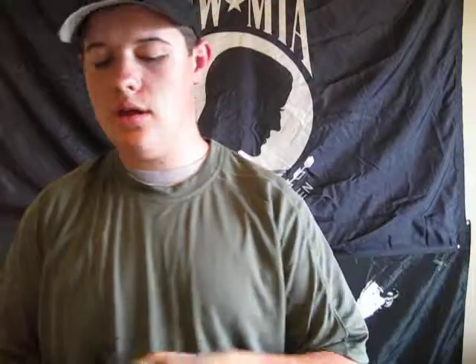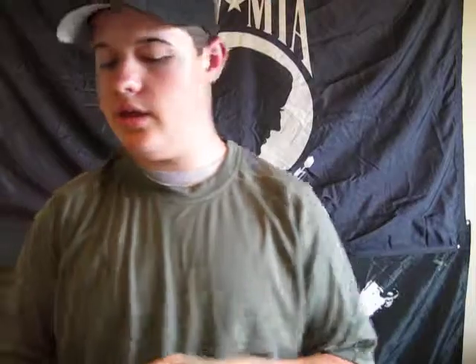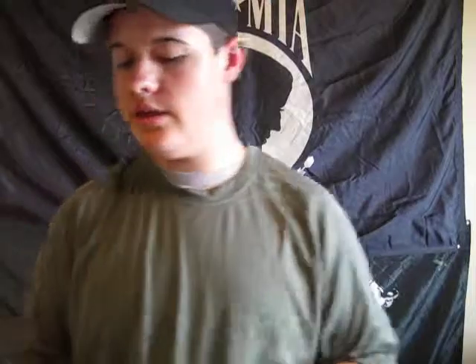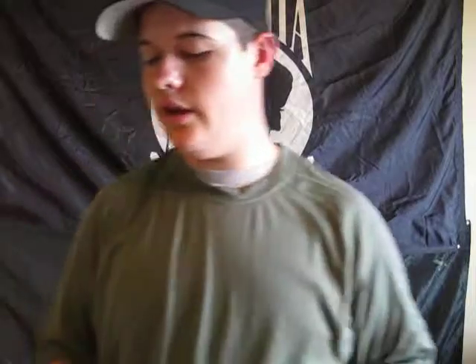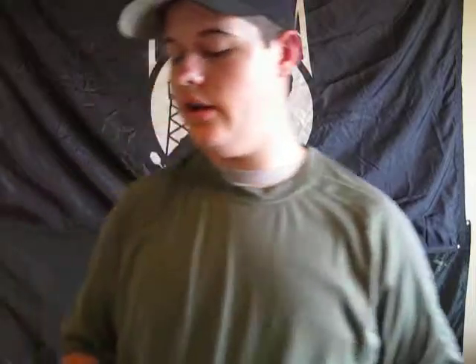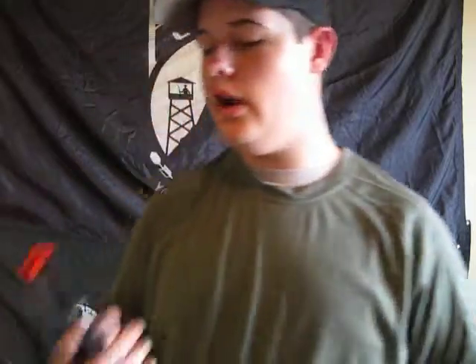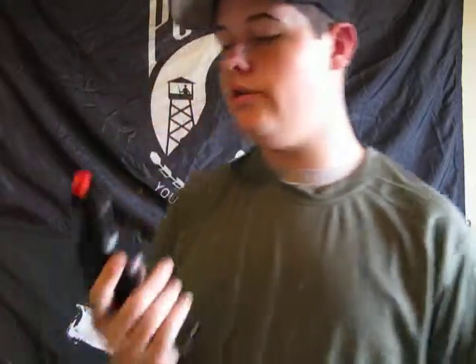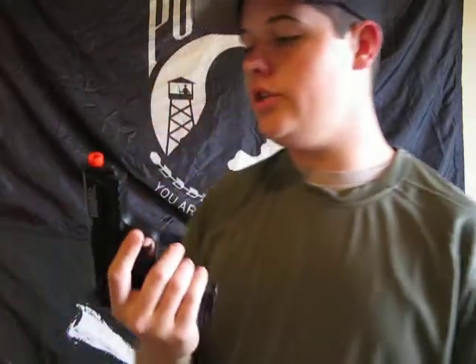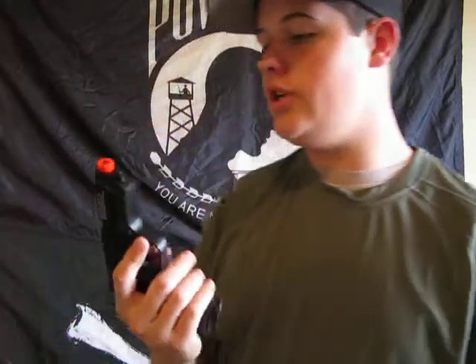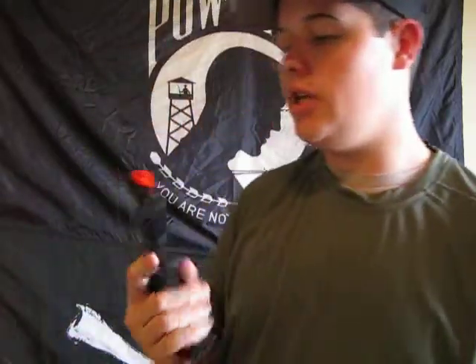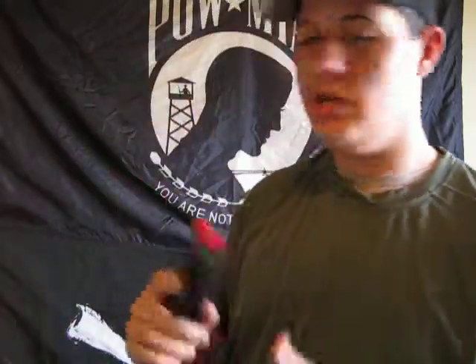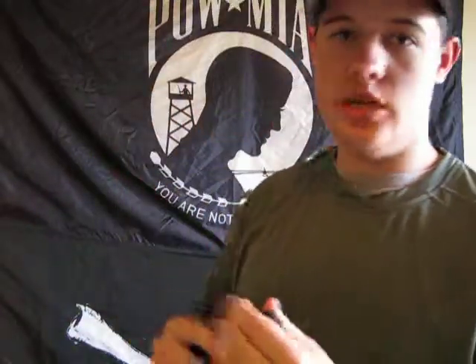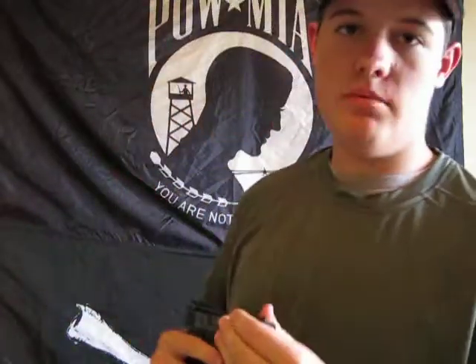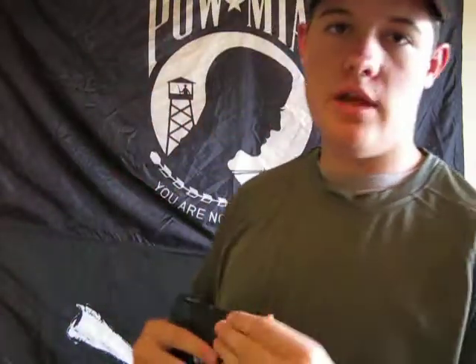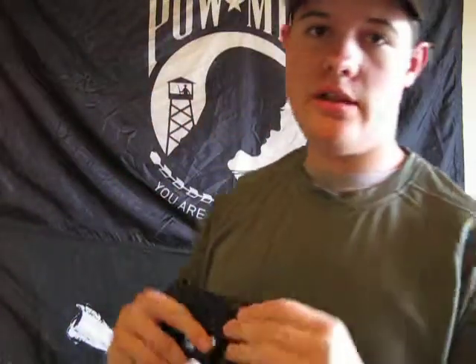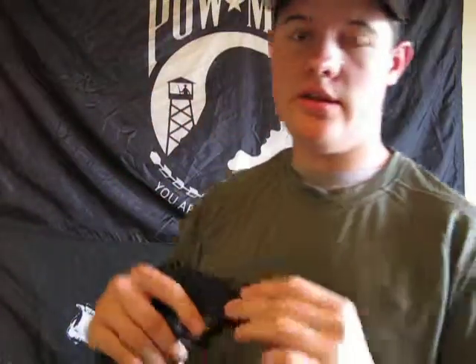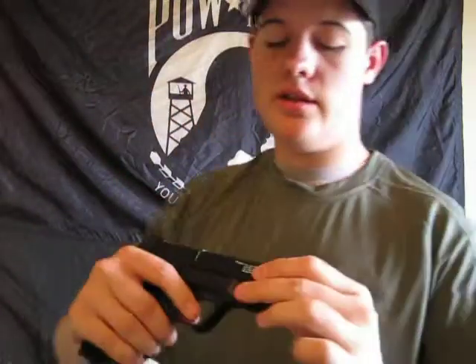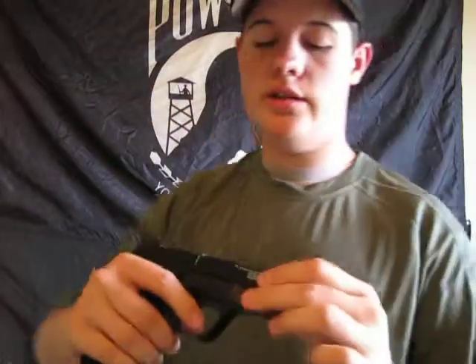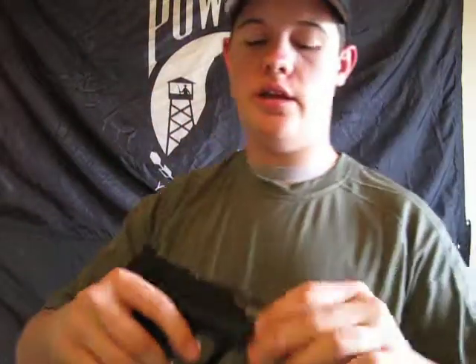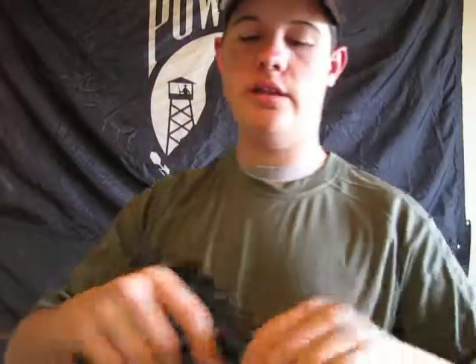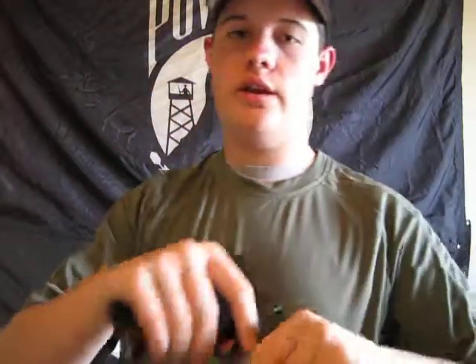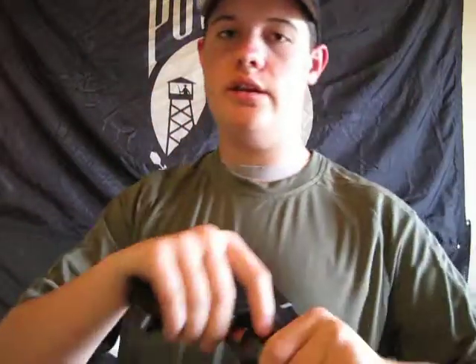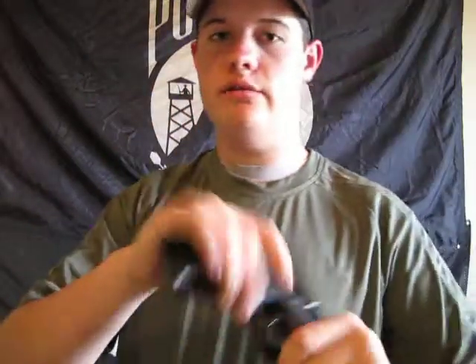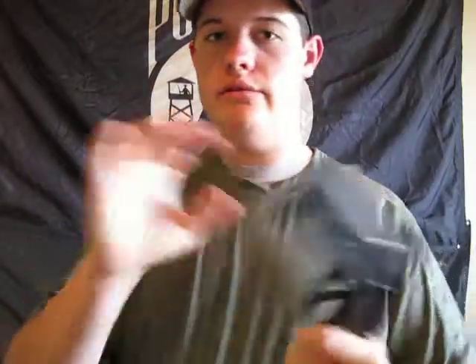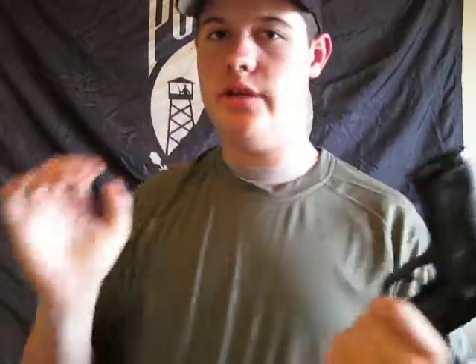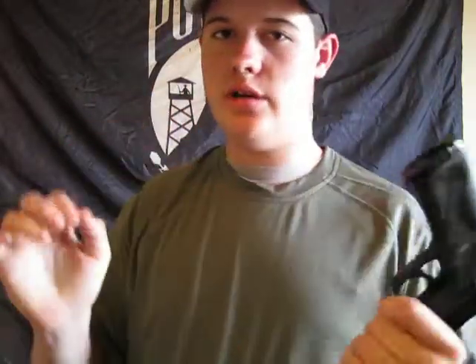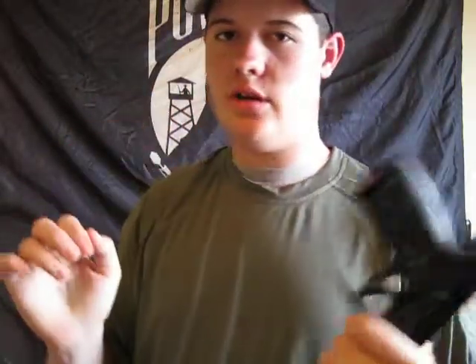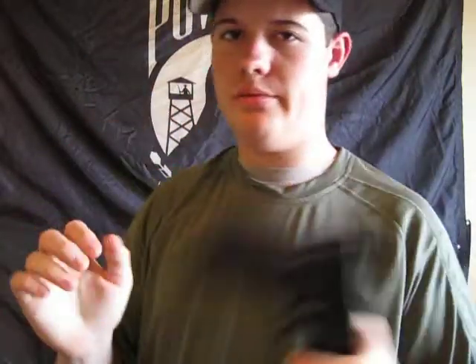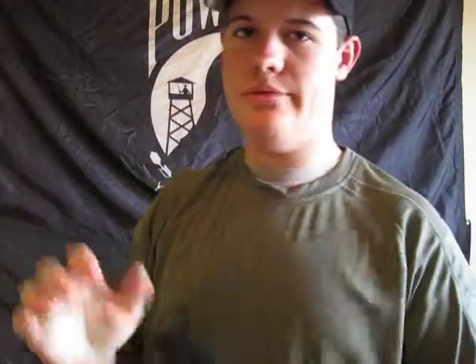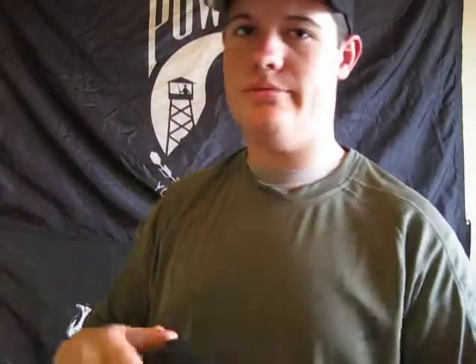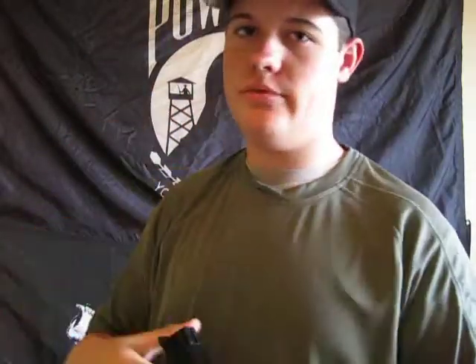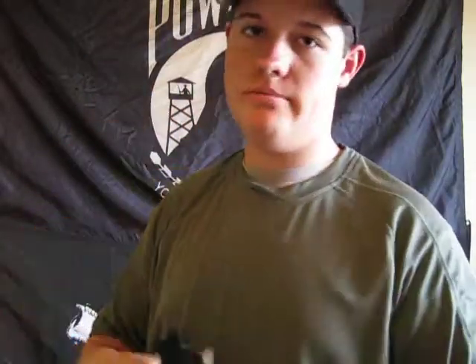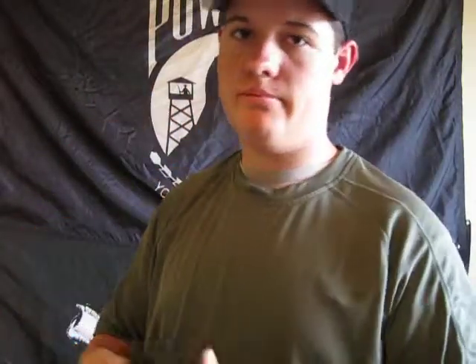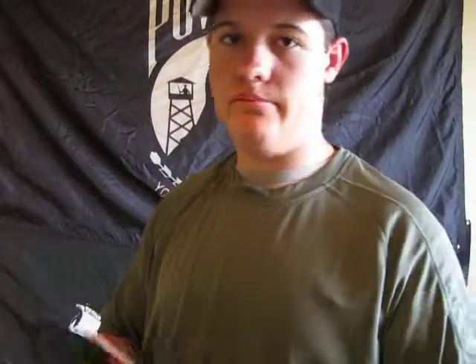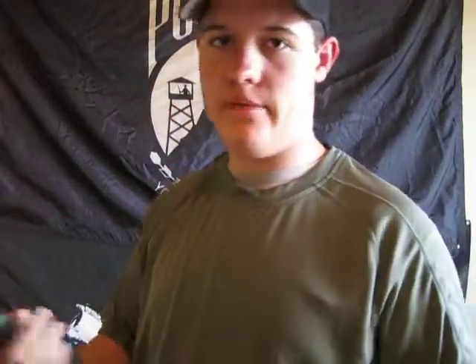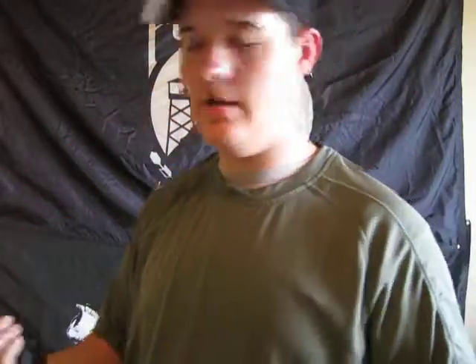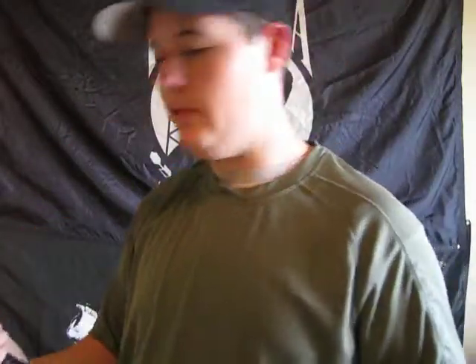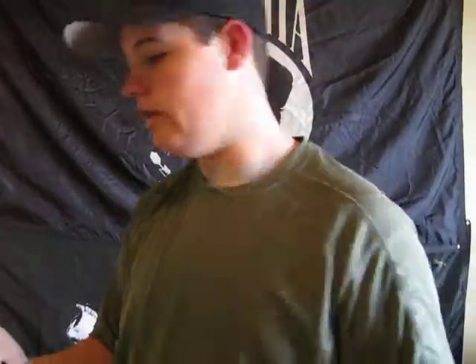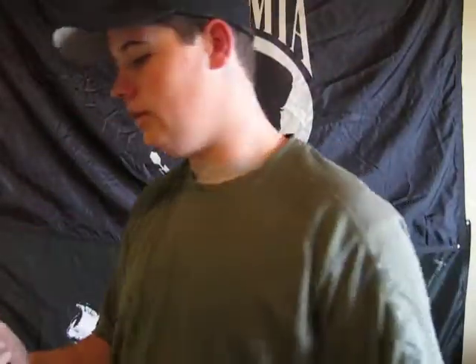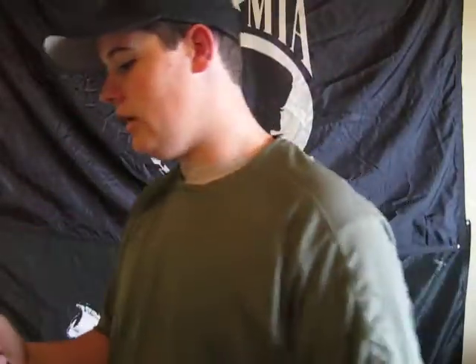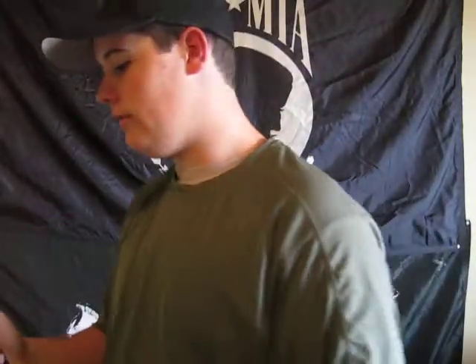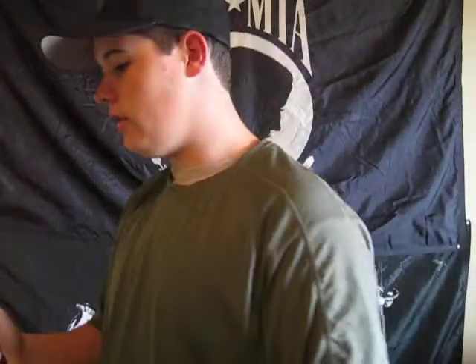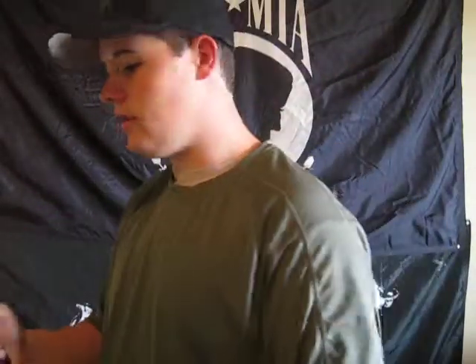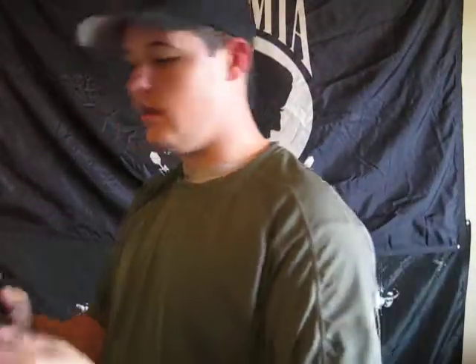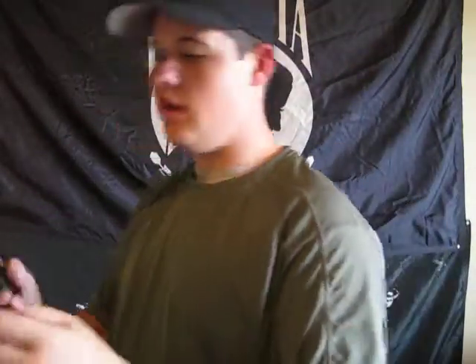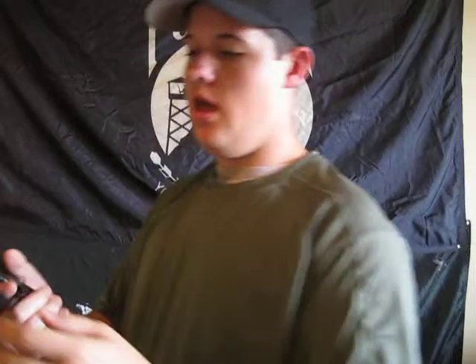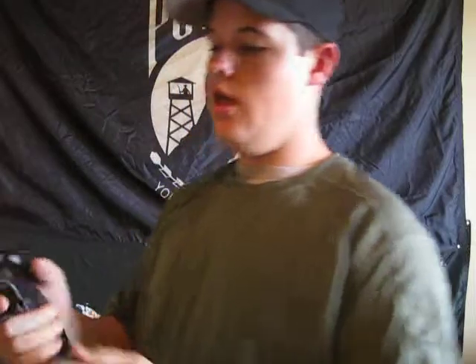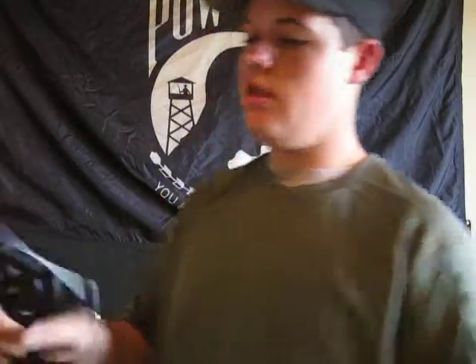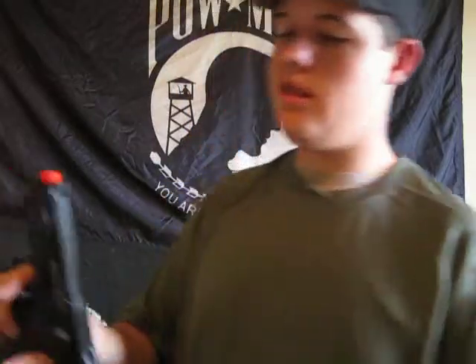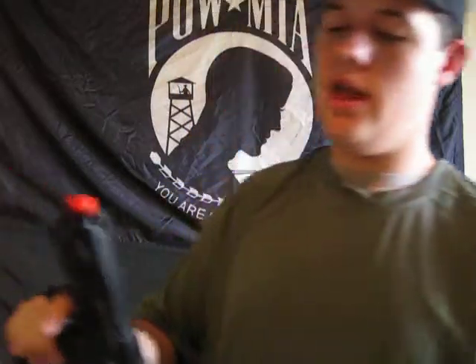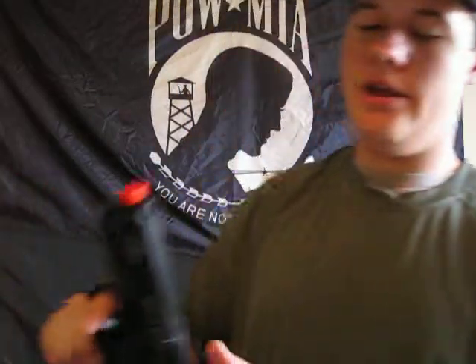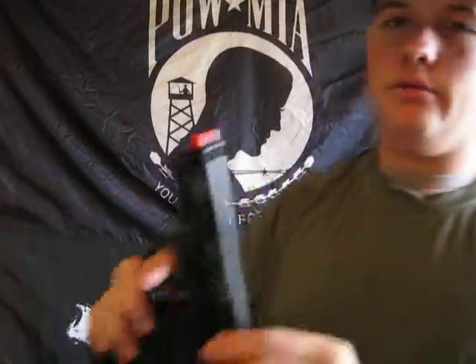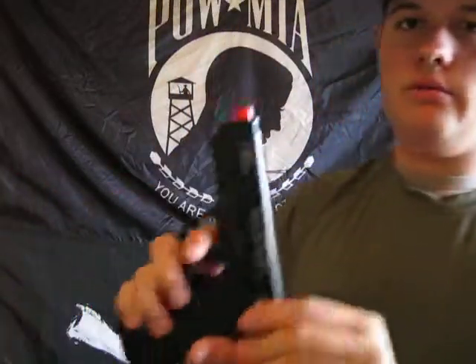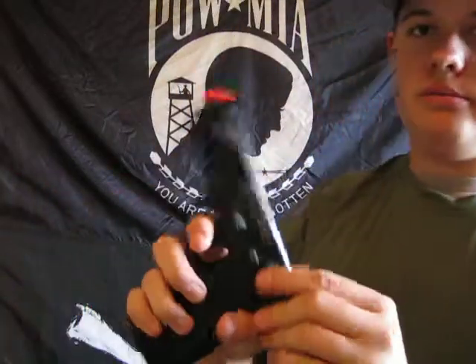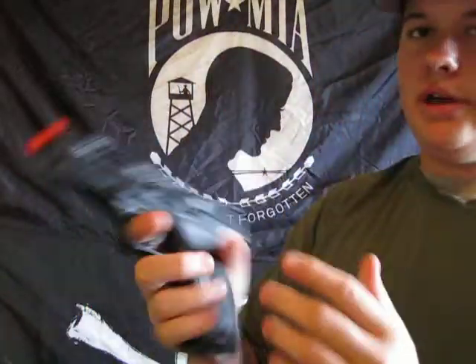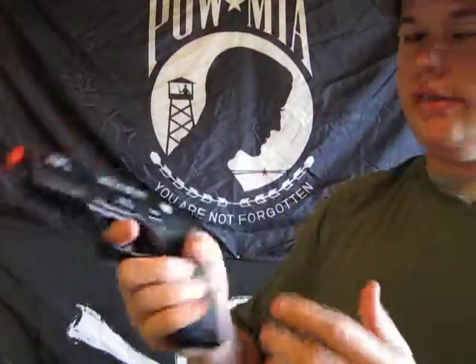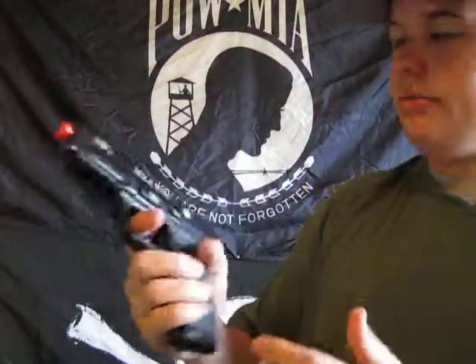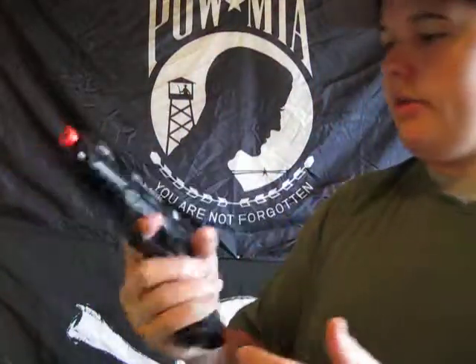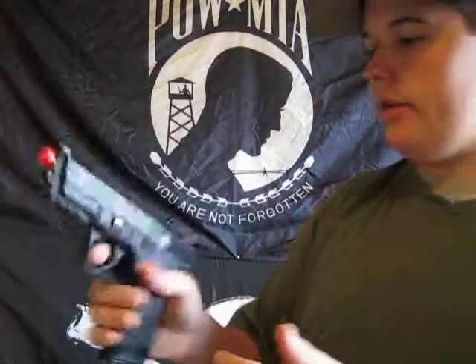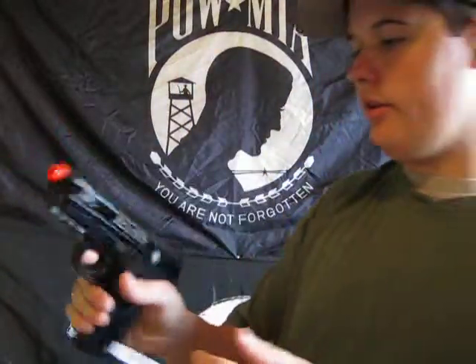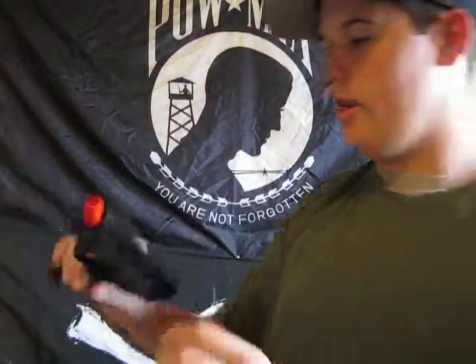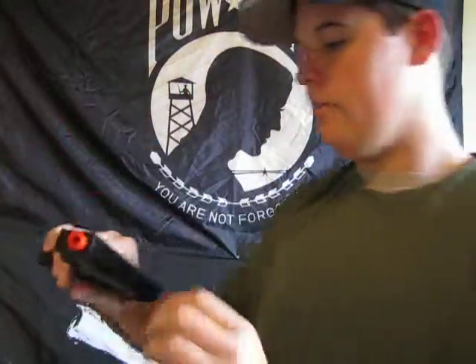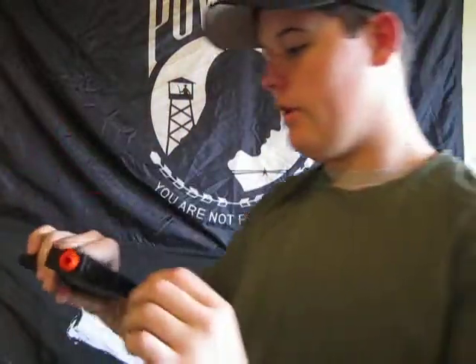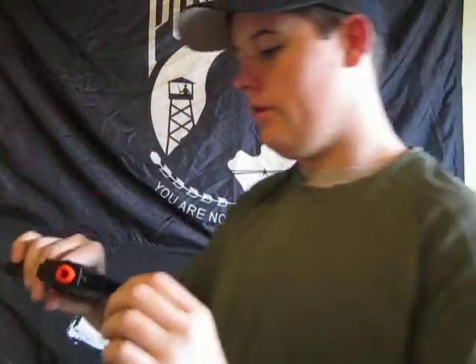It's got your average AEG plastic on the outside. Really durable. Not metal. The slide might look metal, but it's not metal.